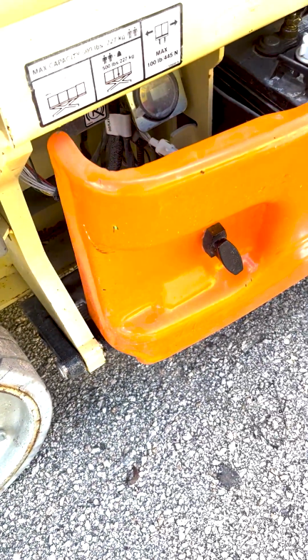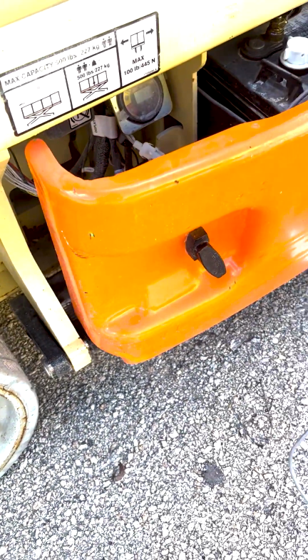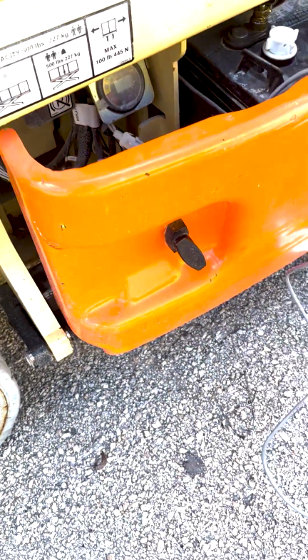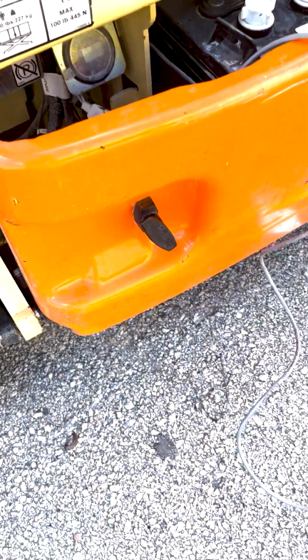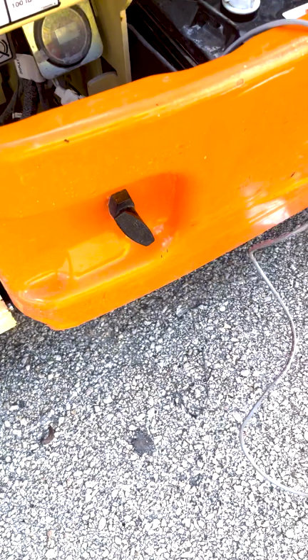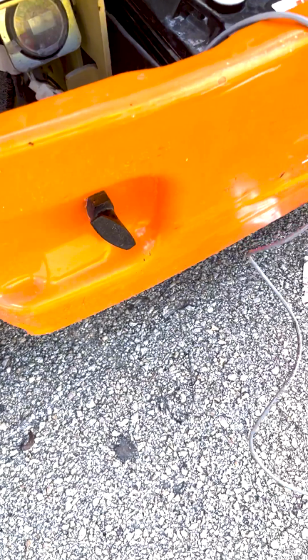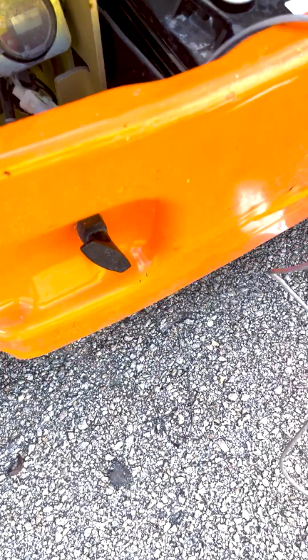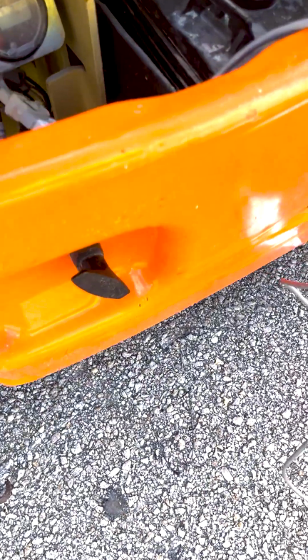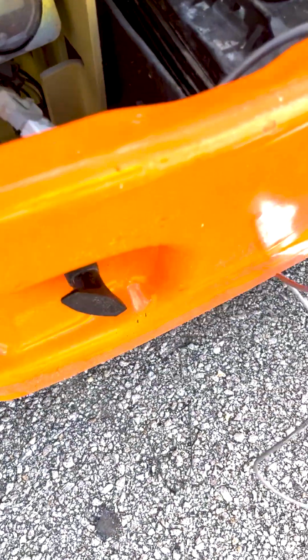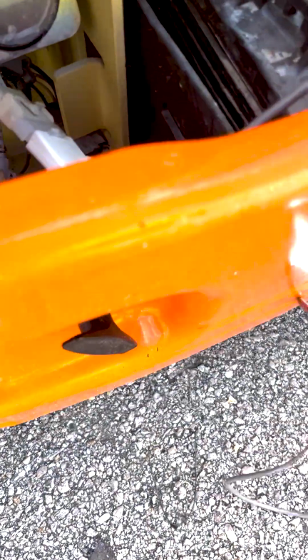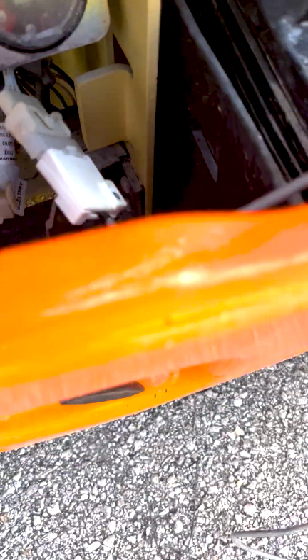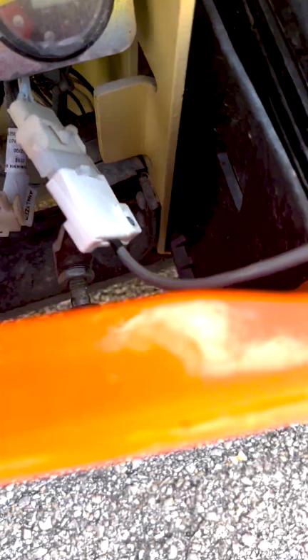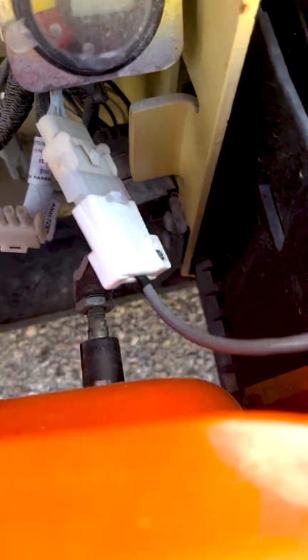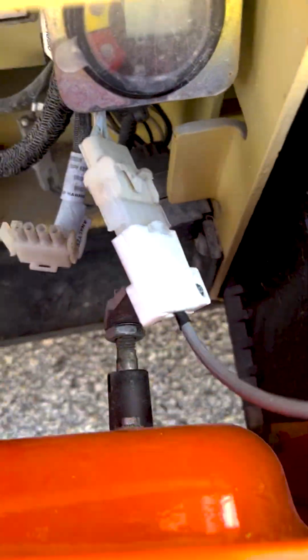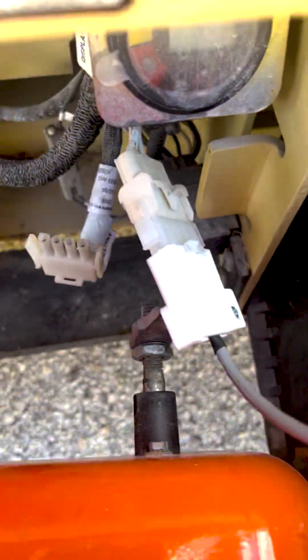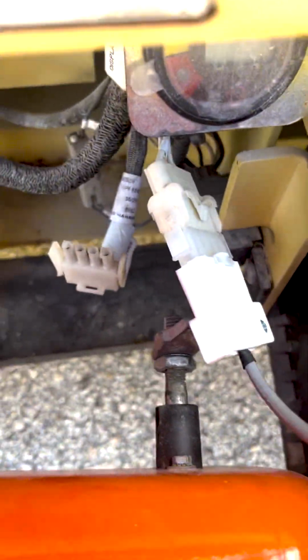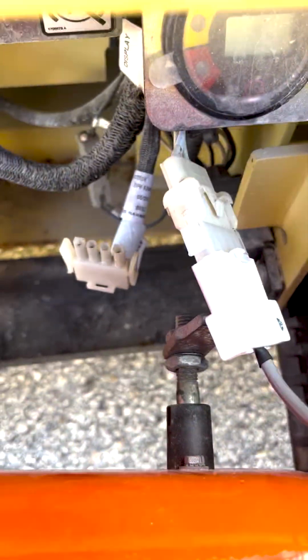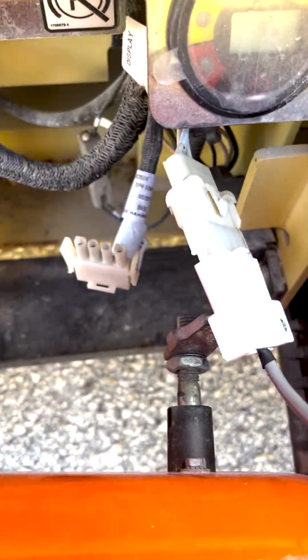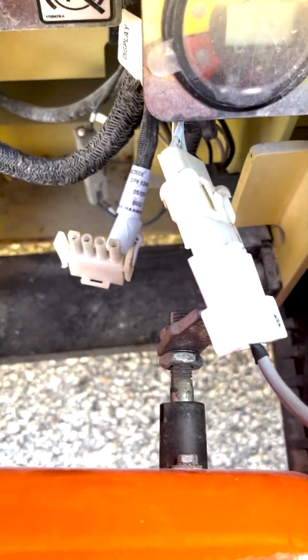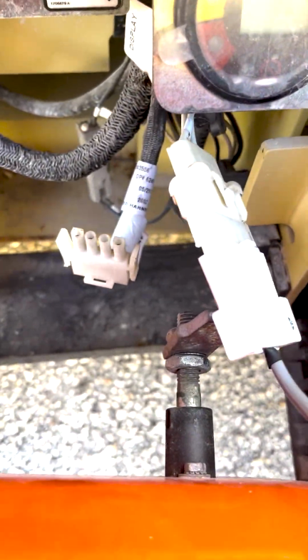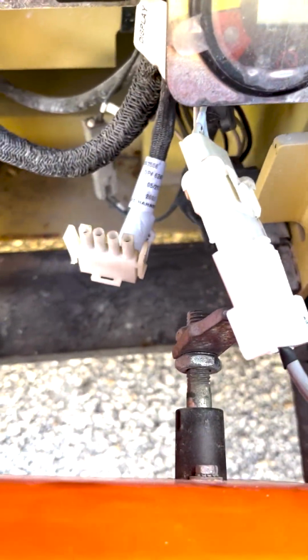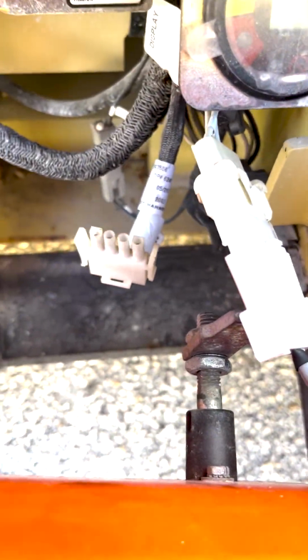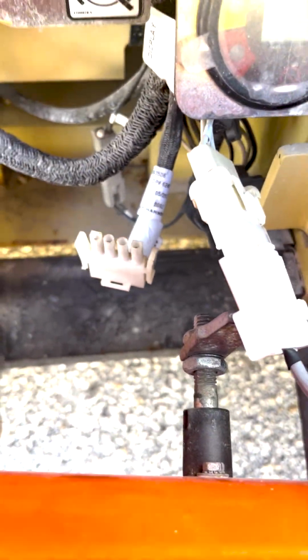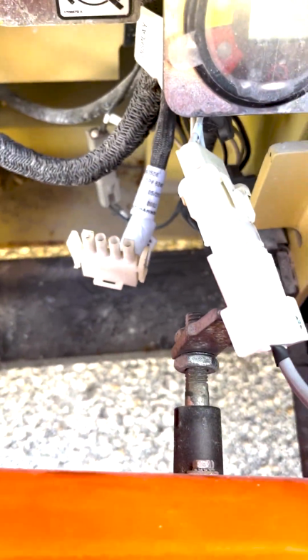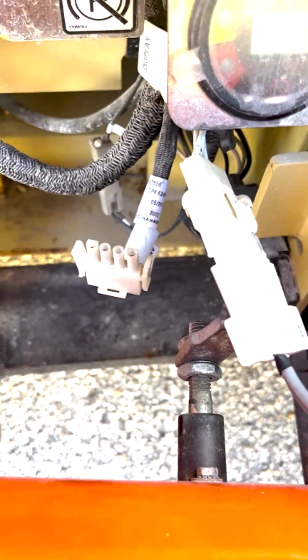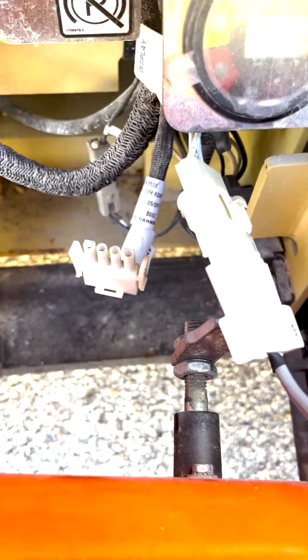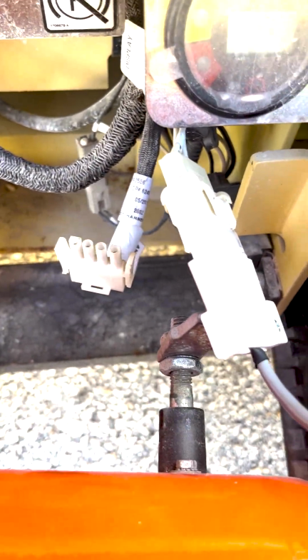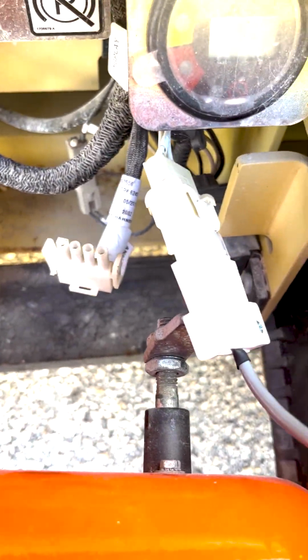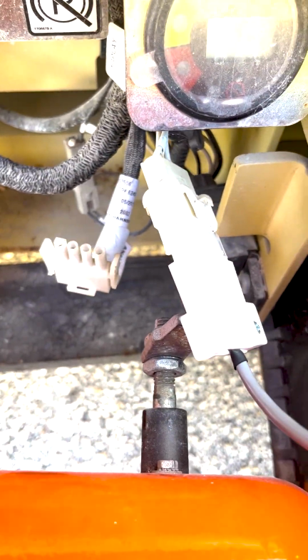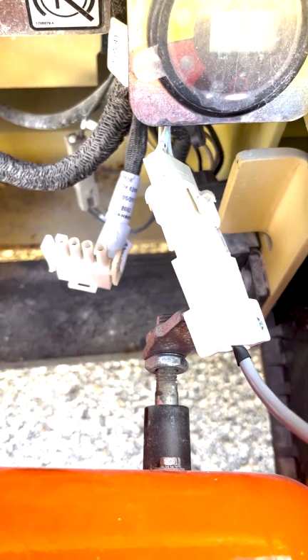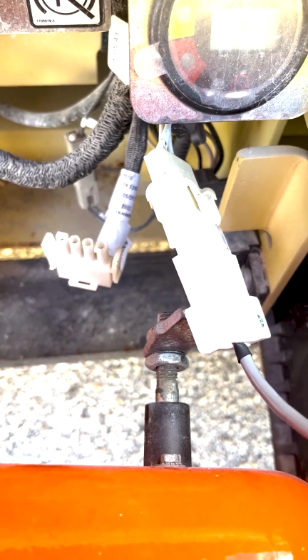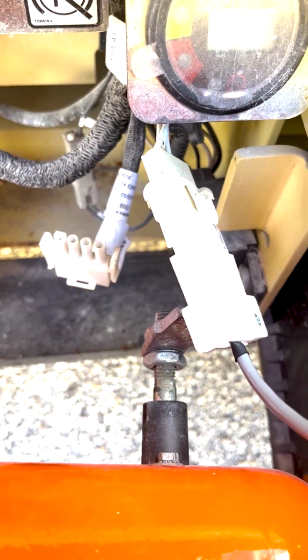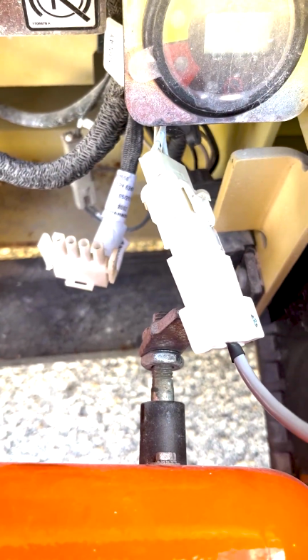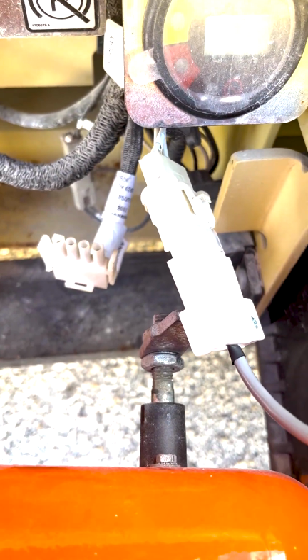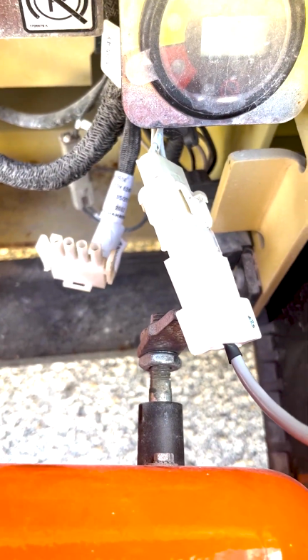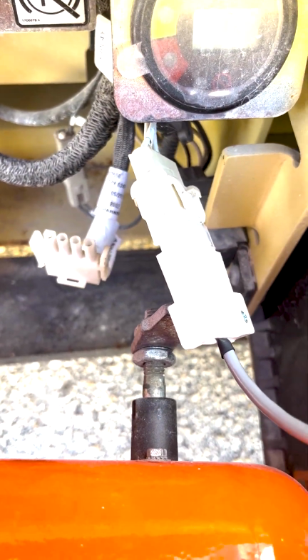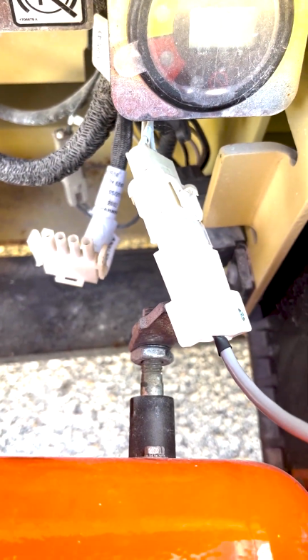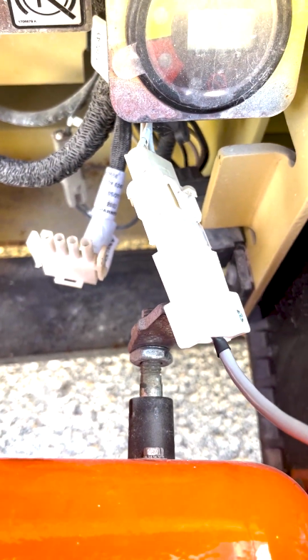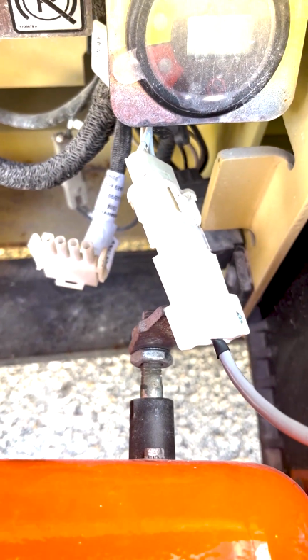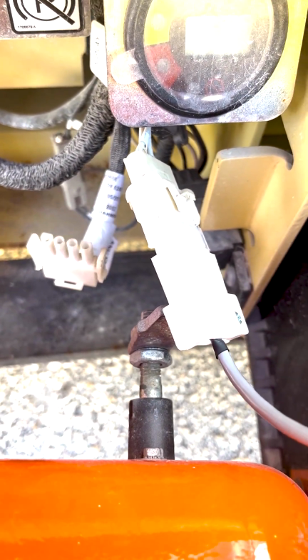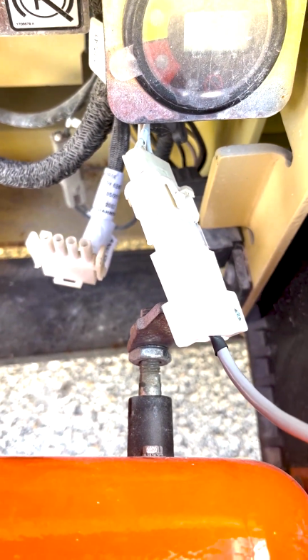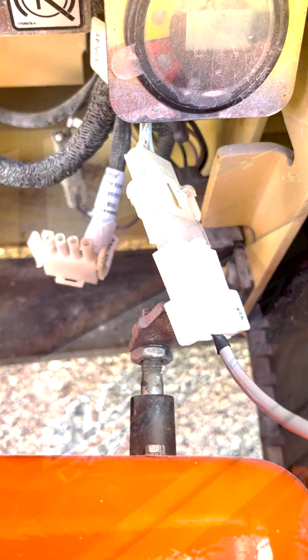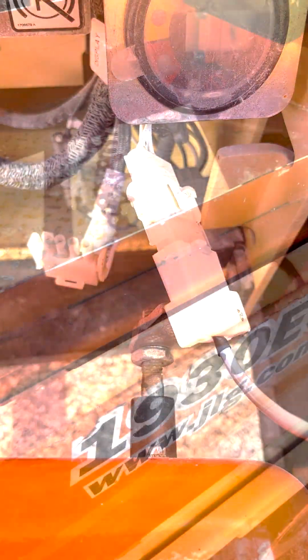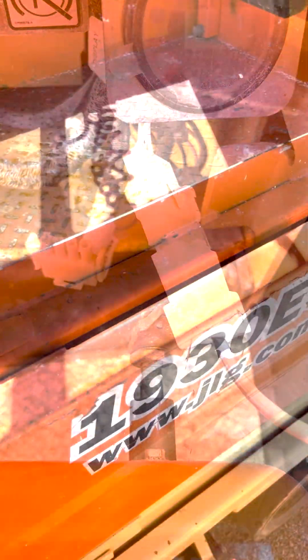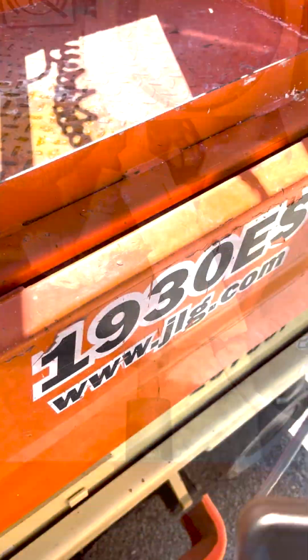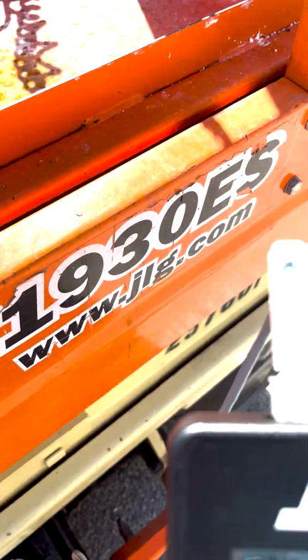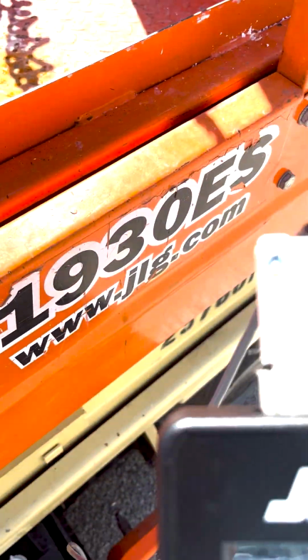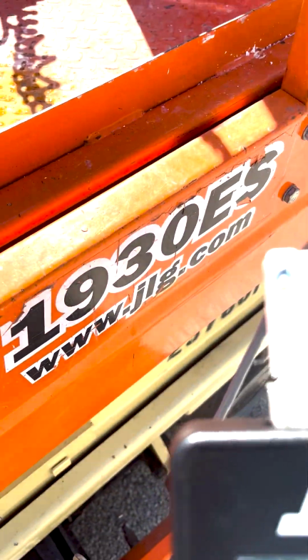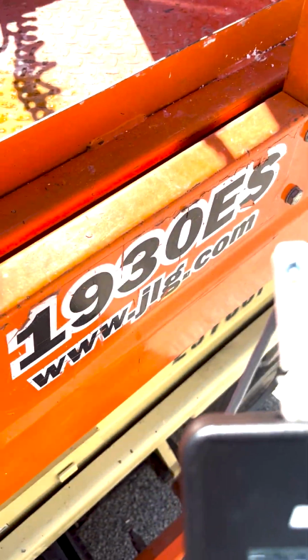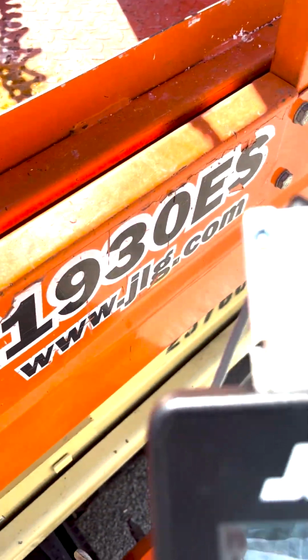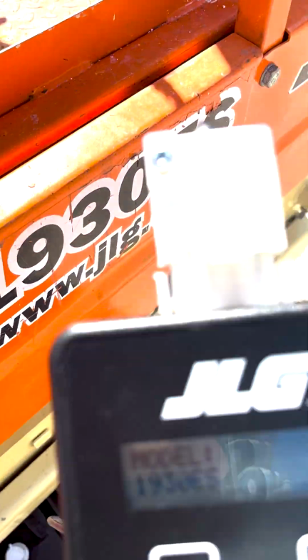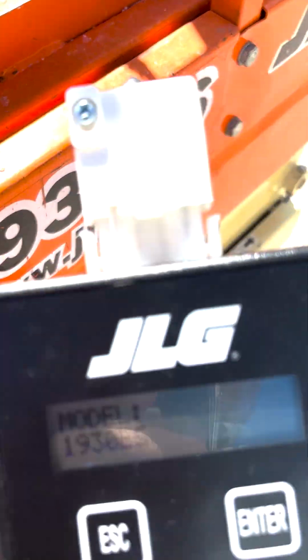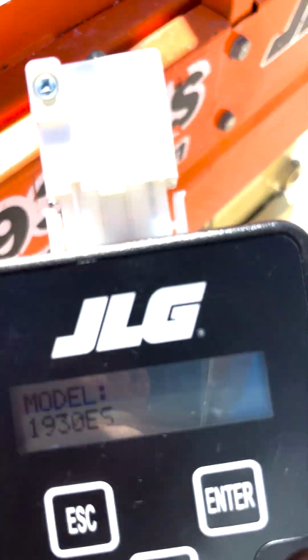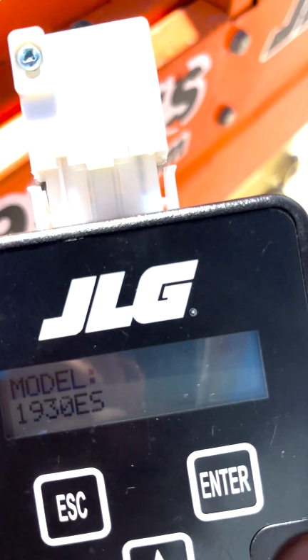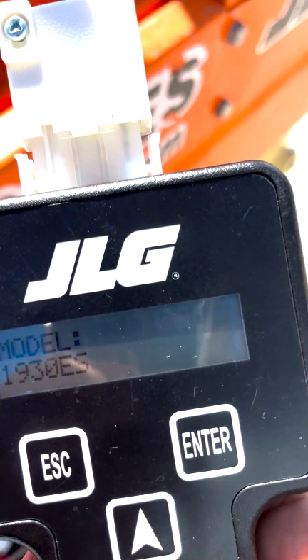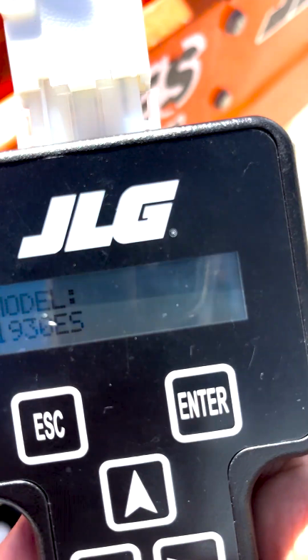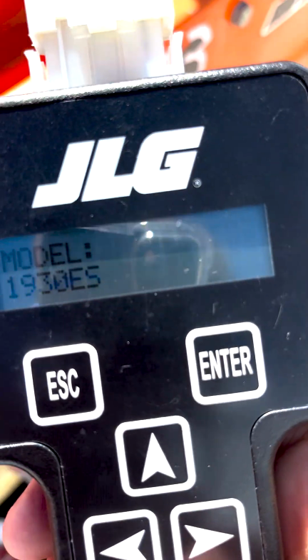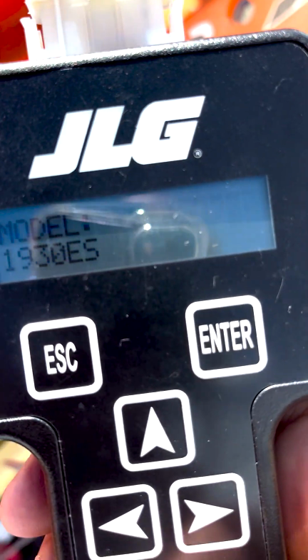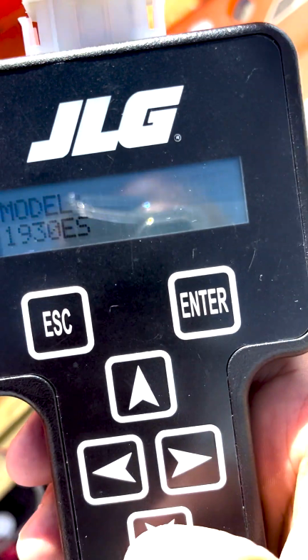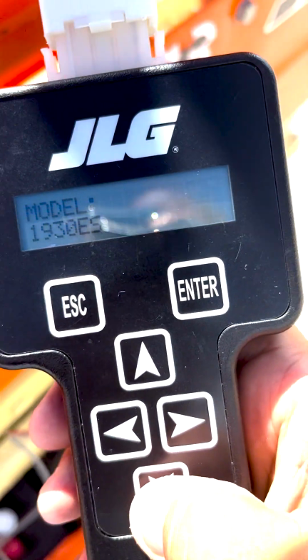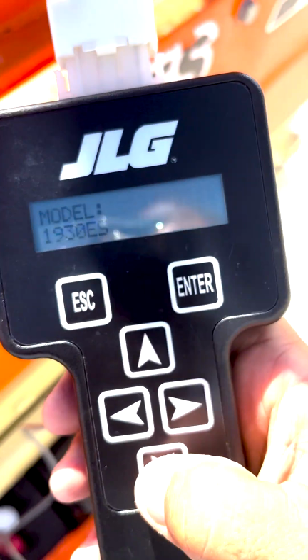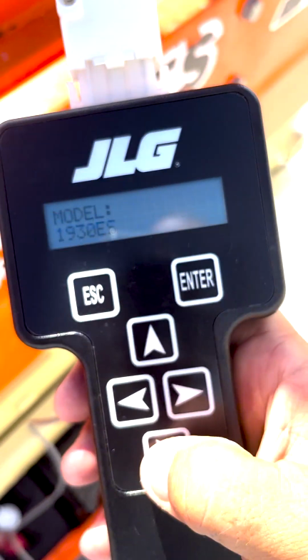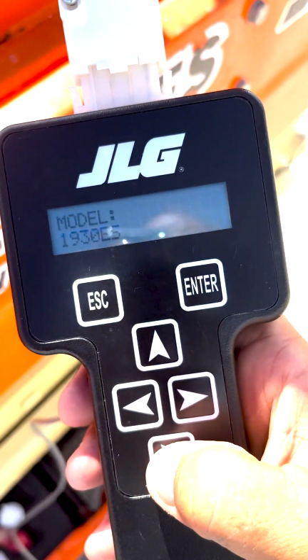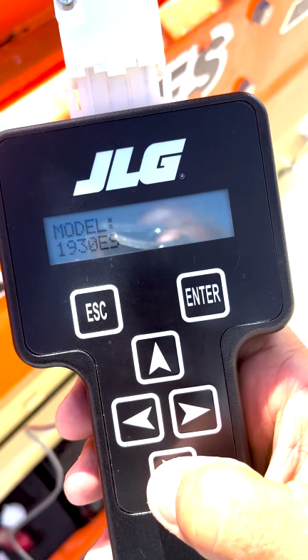Step 3: Hook all of the wires and cables back up to the power module and drive motors. Plug the battery disconnect back in.